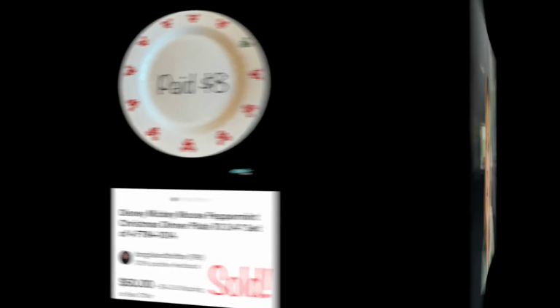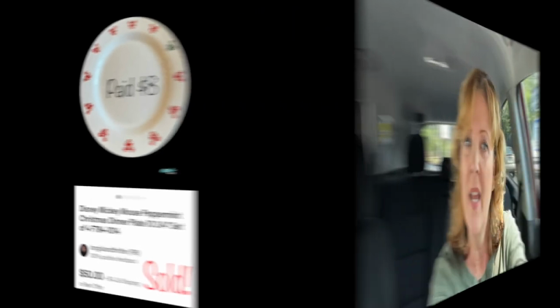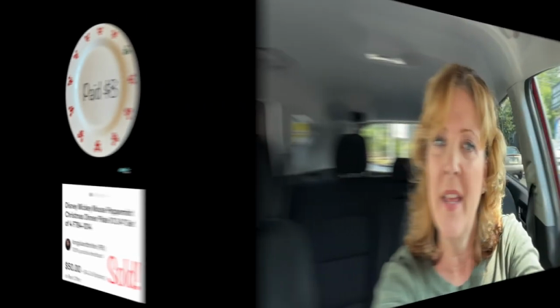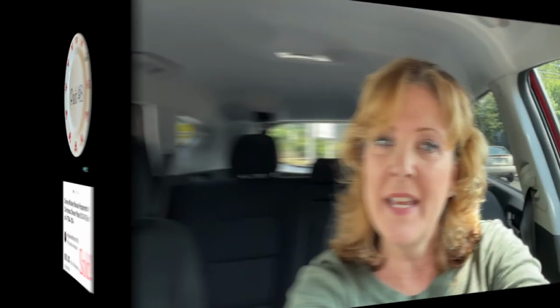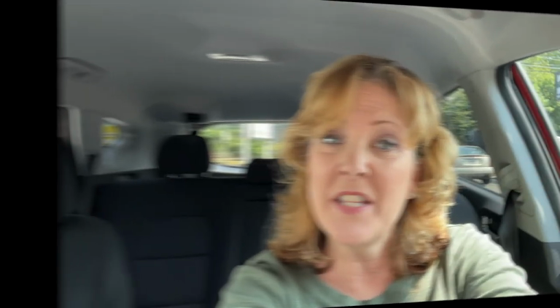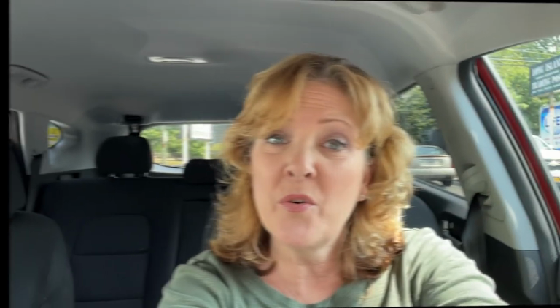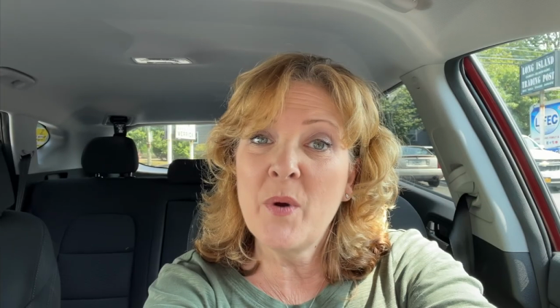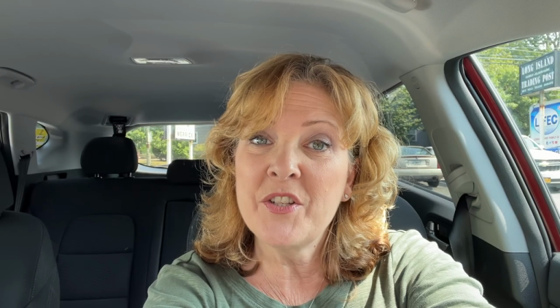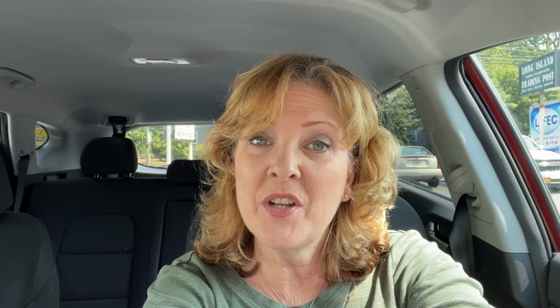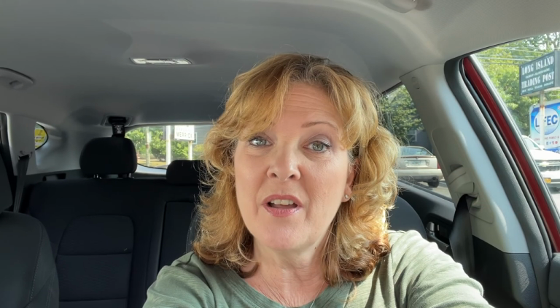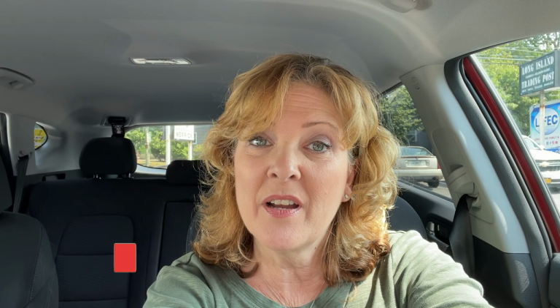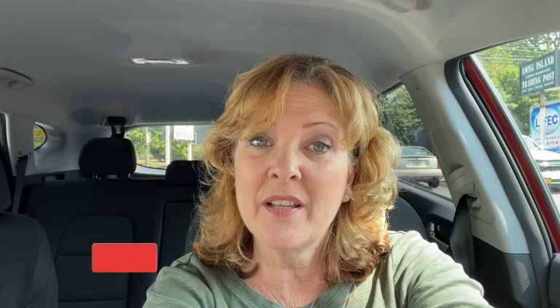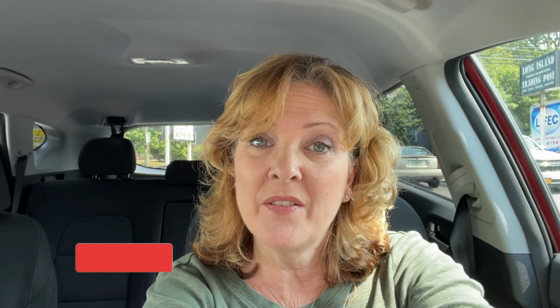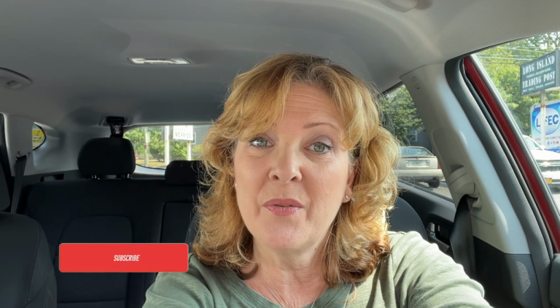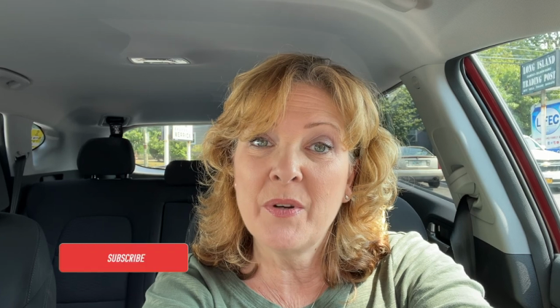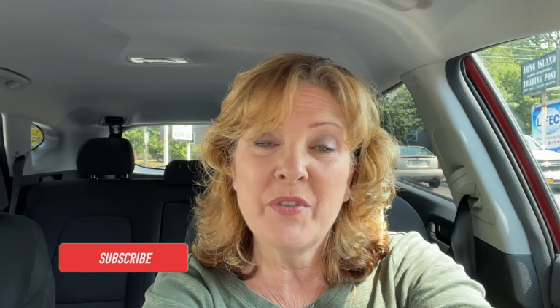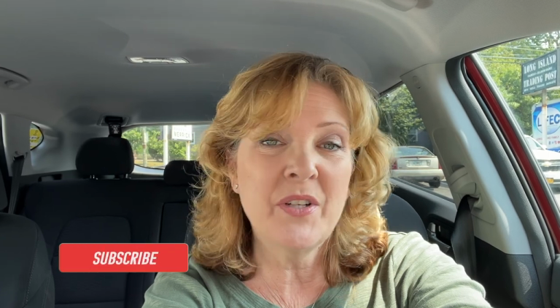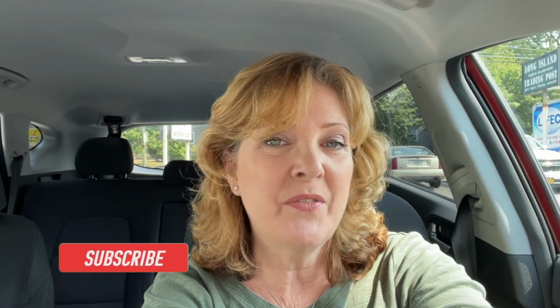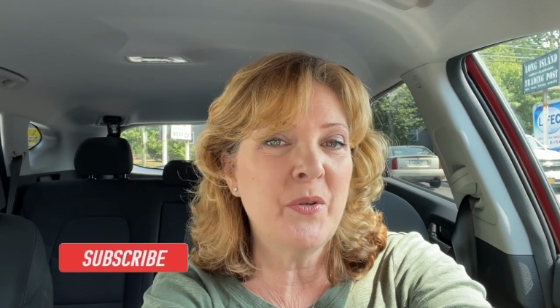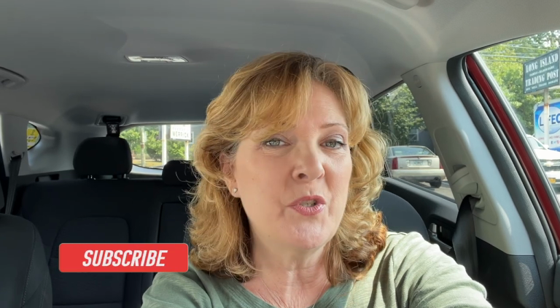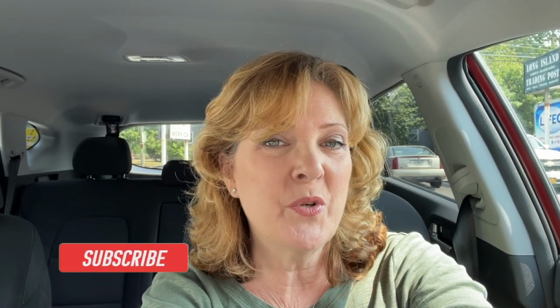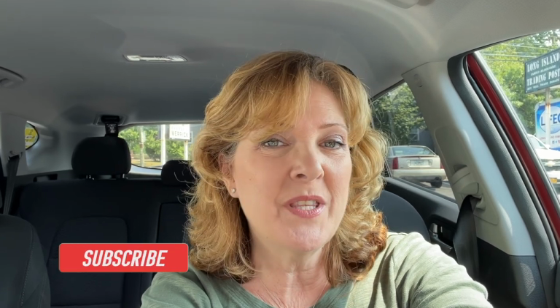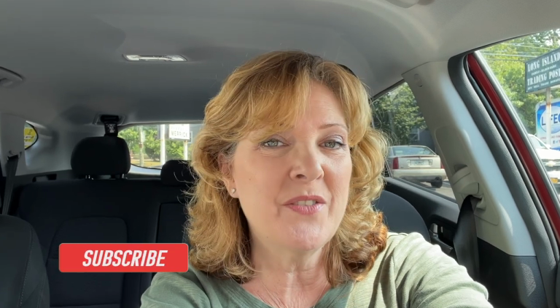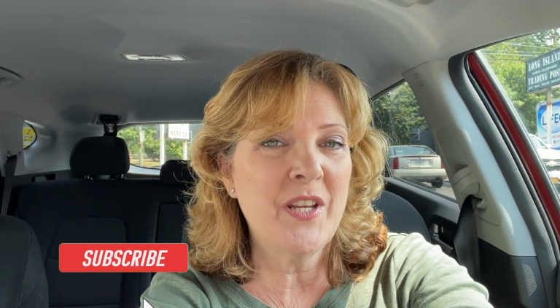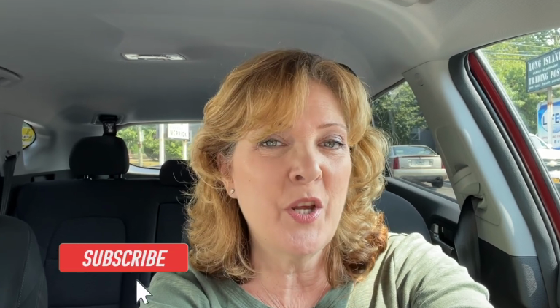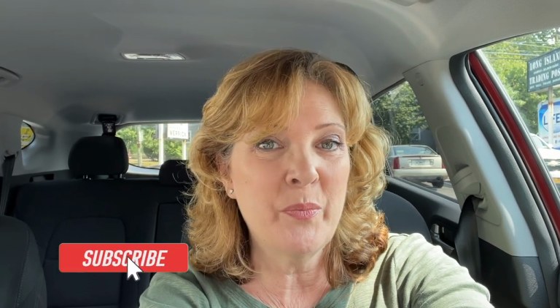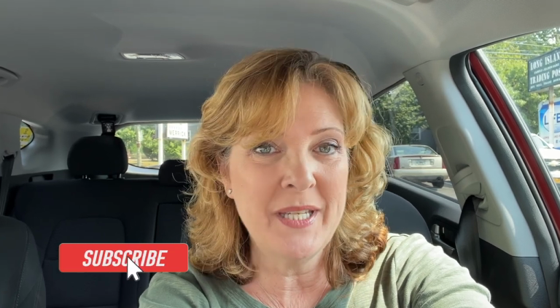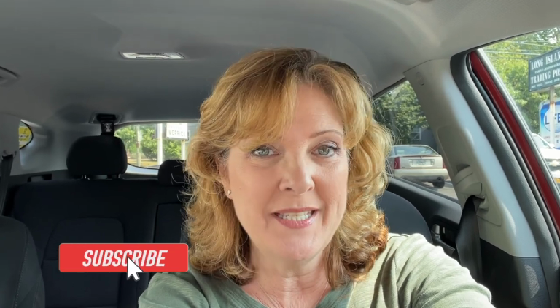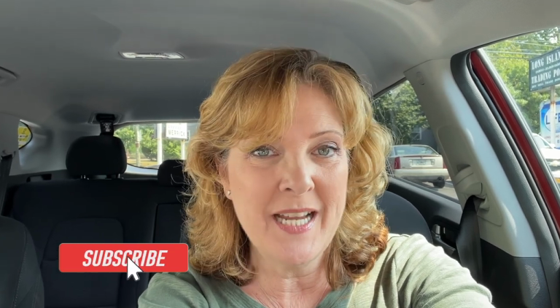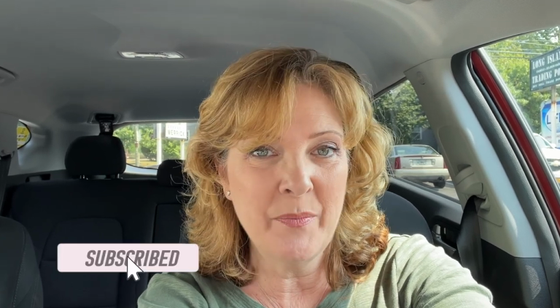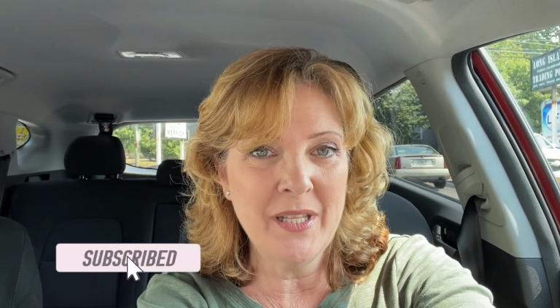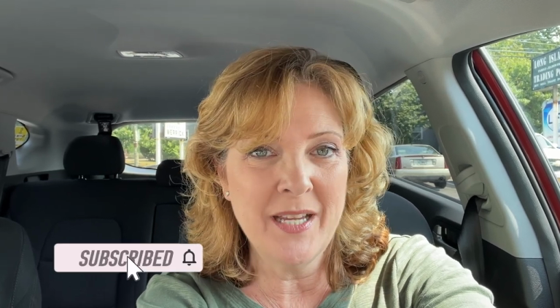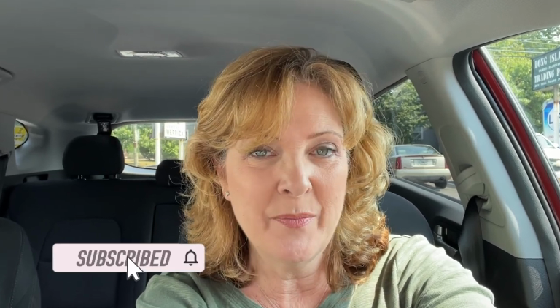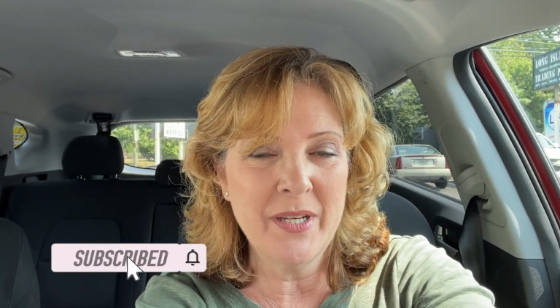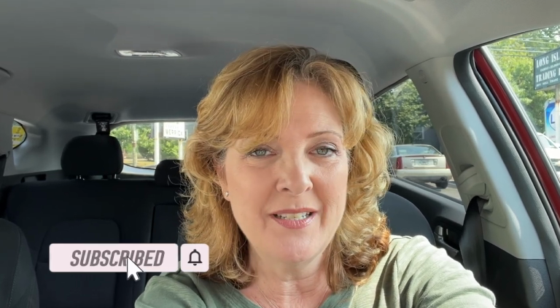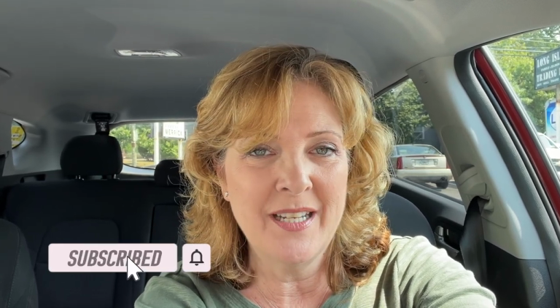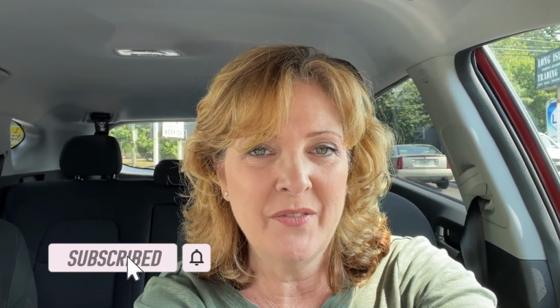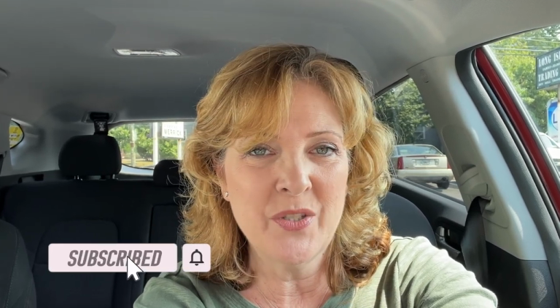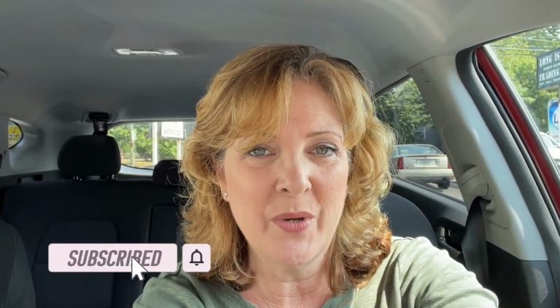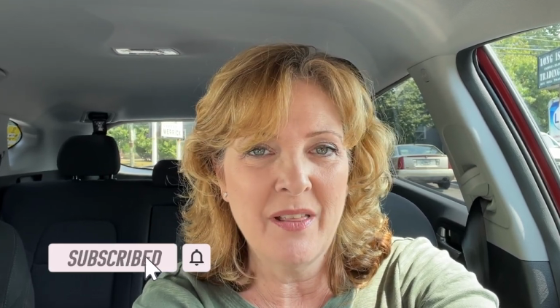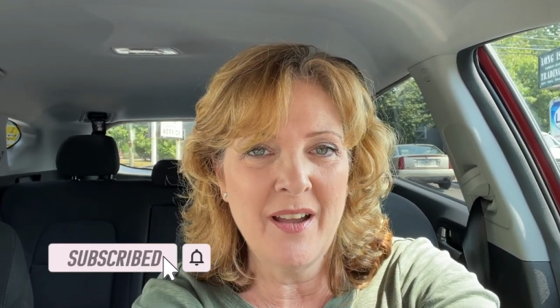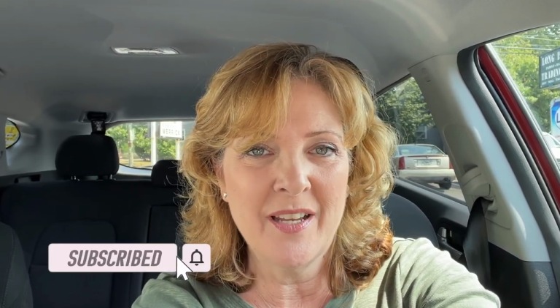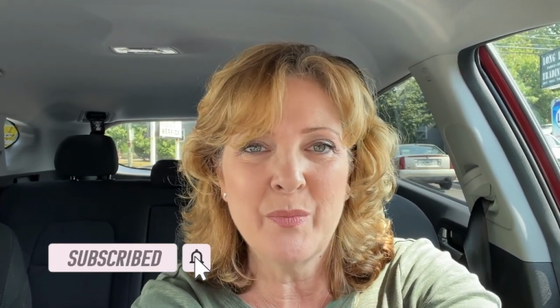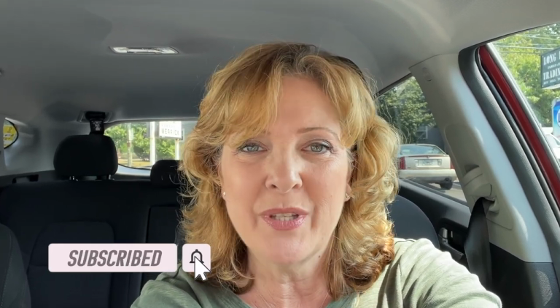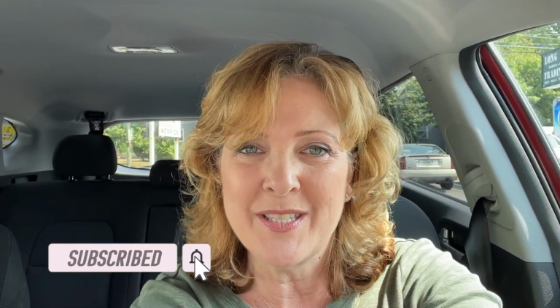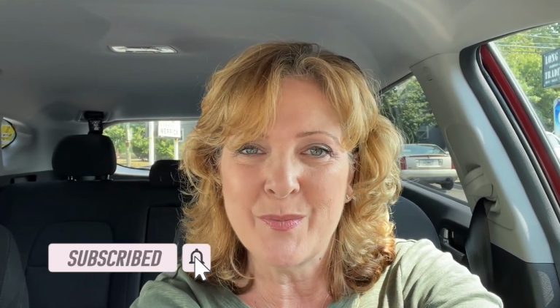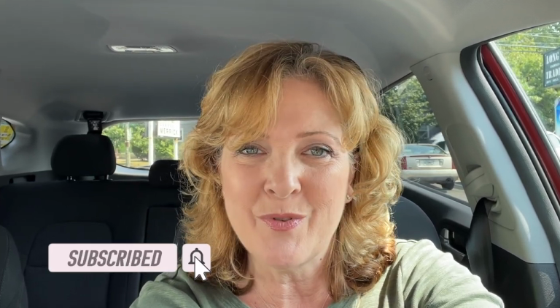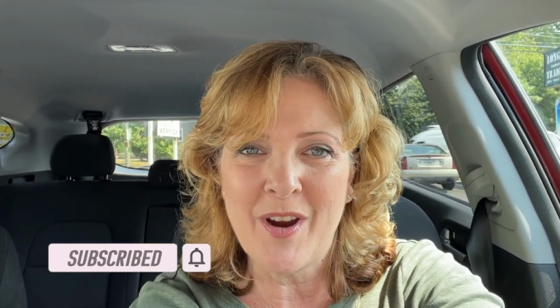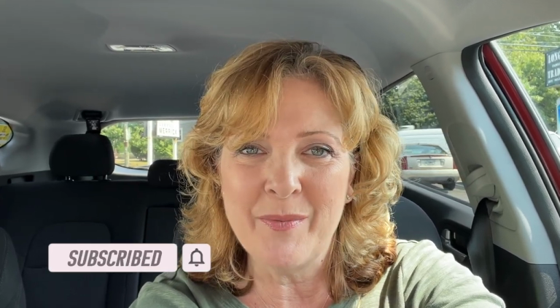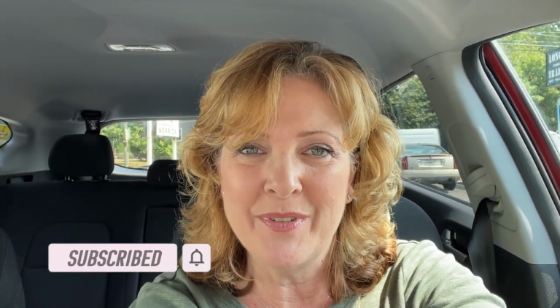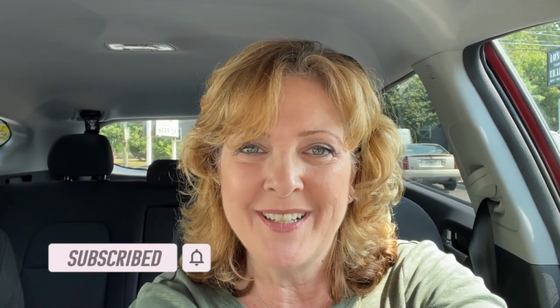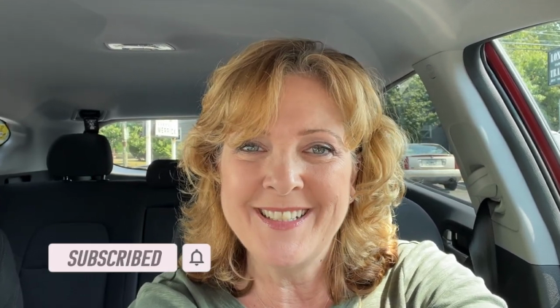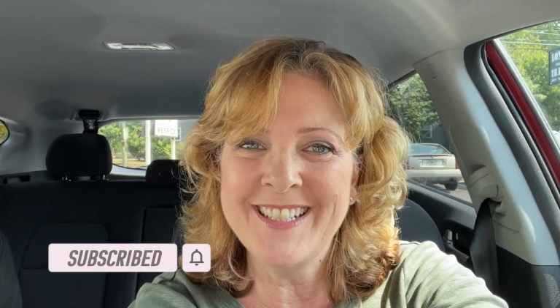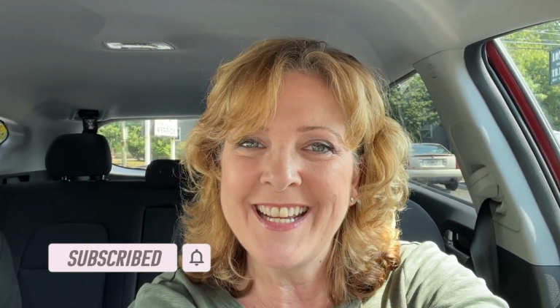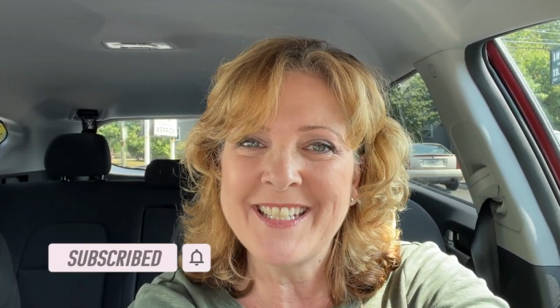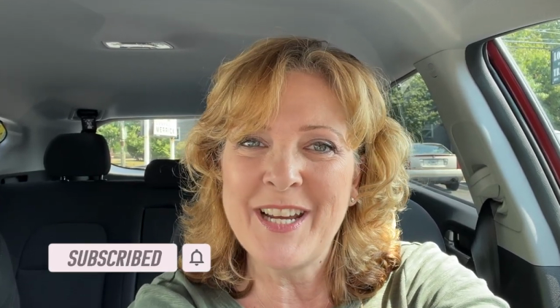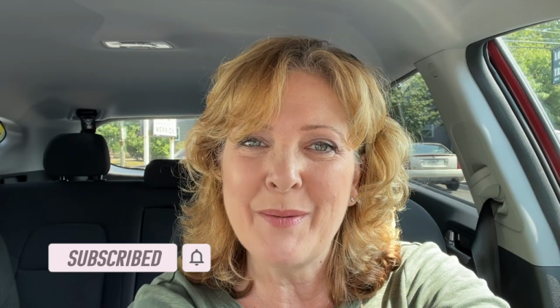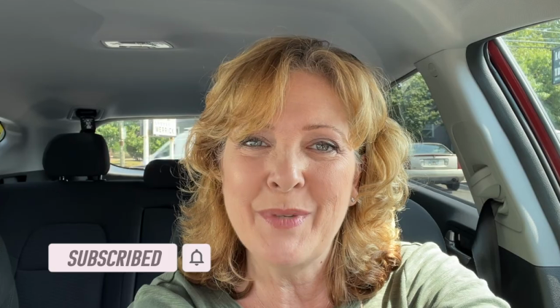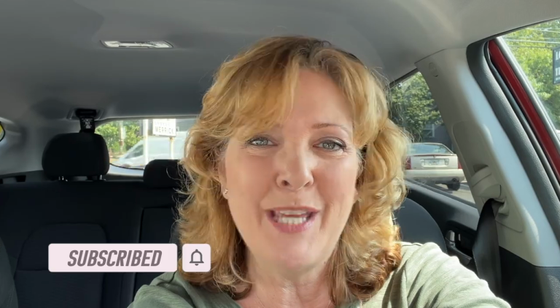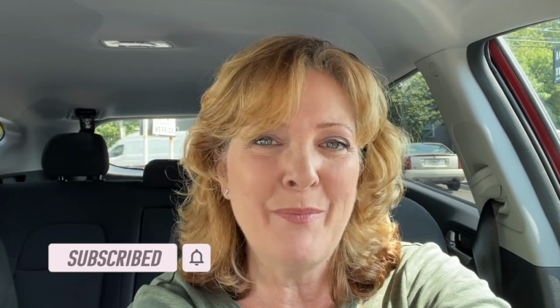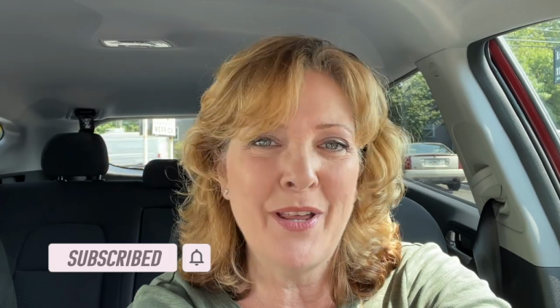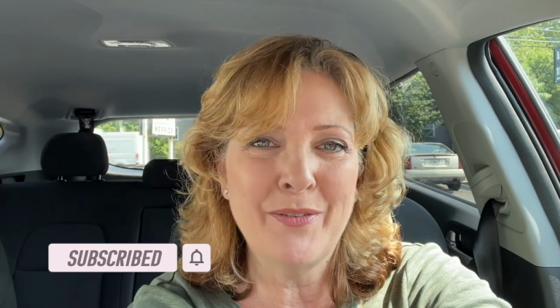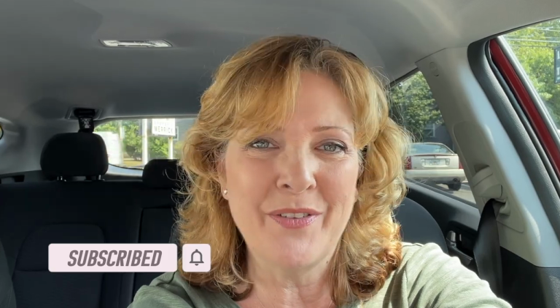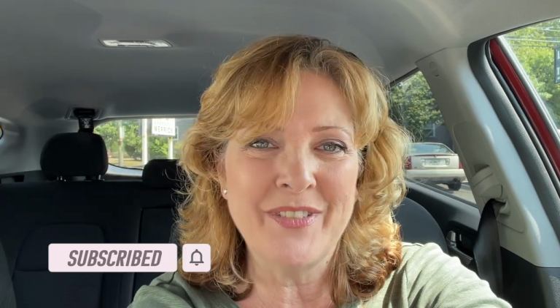Thanks for watching Long Island Thrifter. If you enjoyed this video, please tap the like button and, if so inclined, please subscribe. Until next time, keep on thrifting.